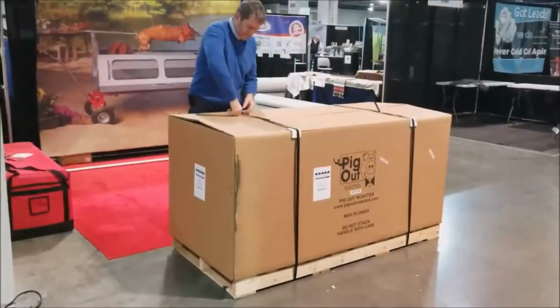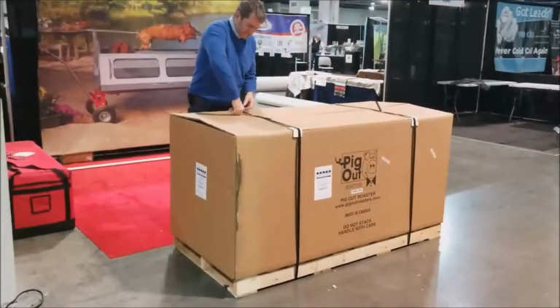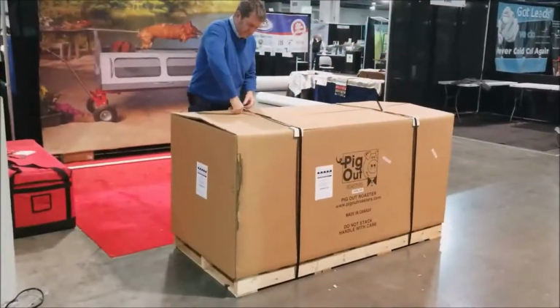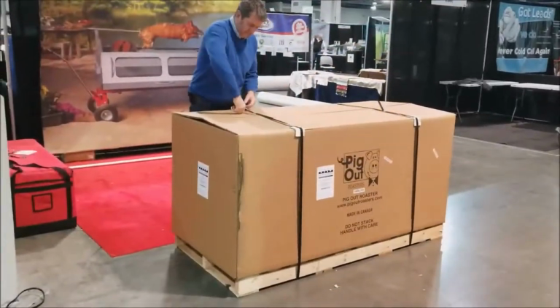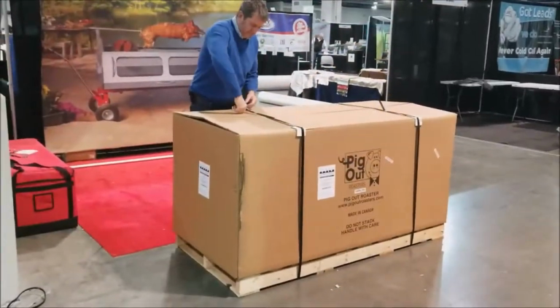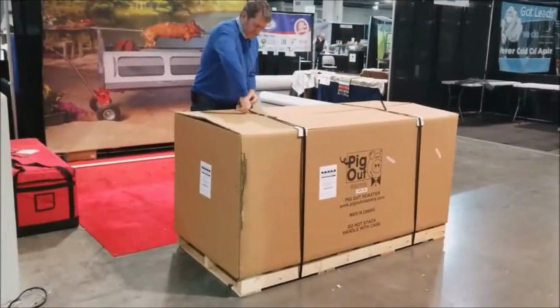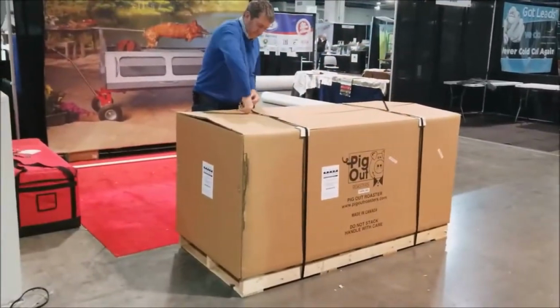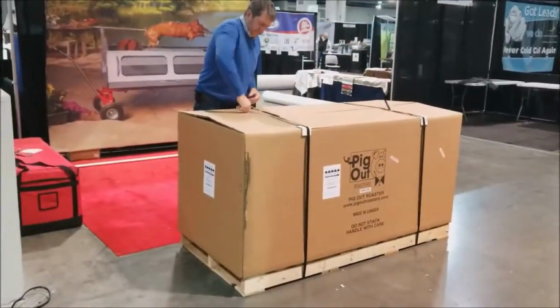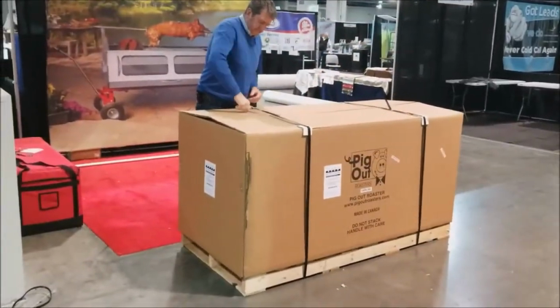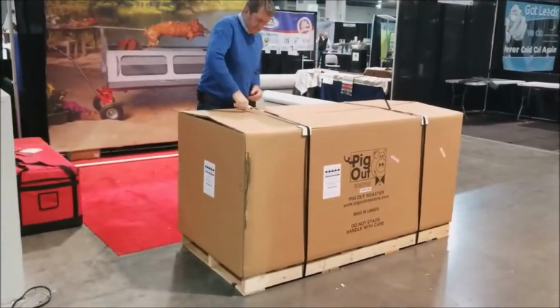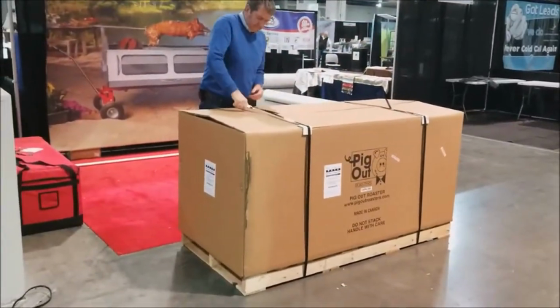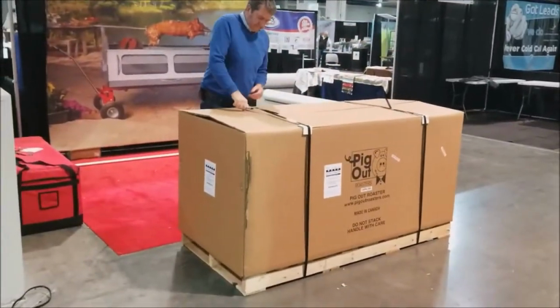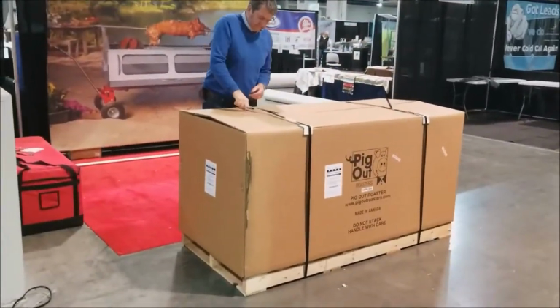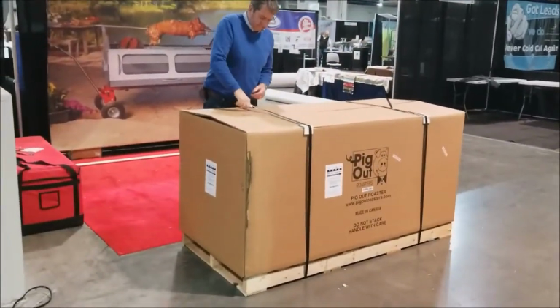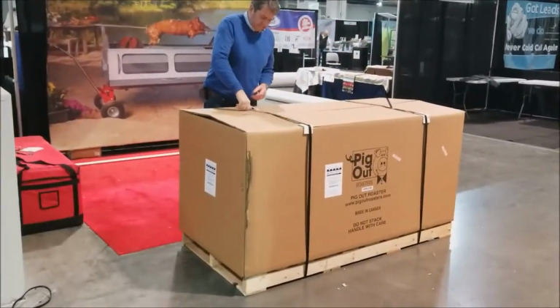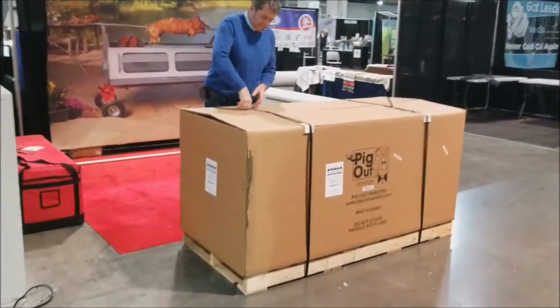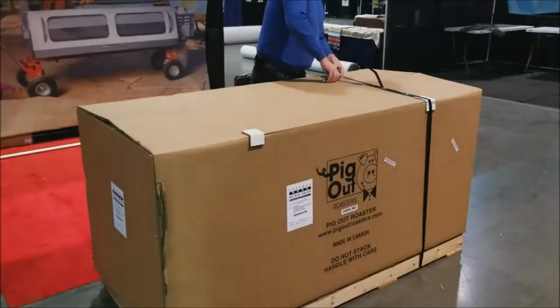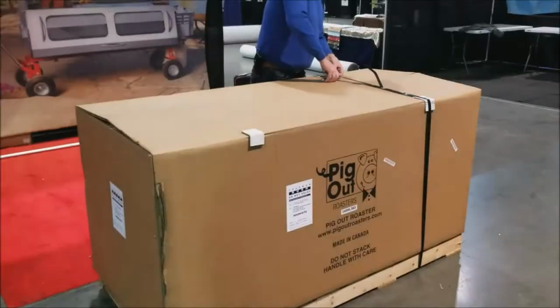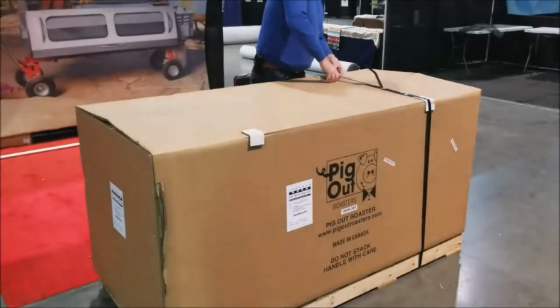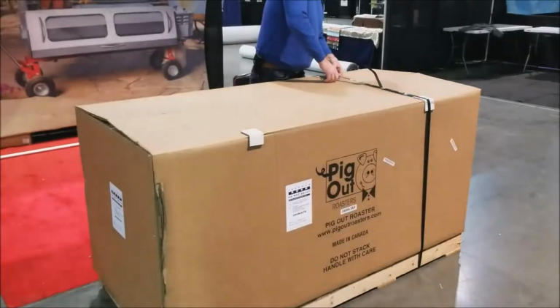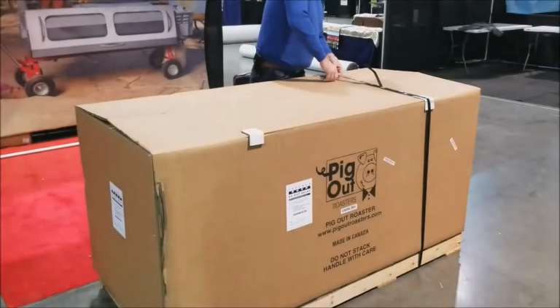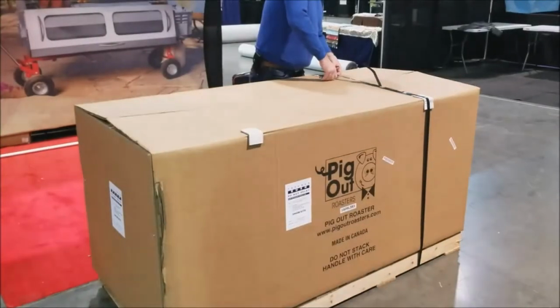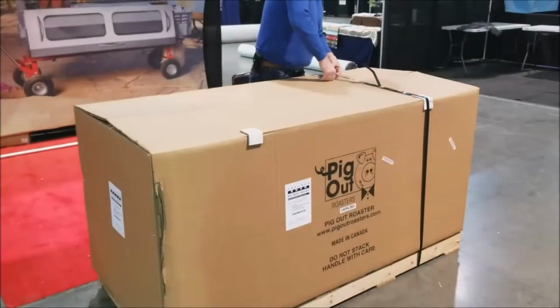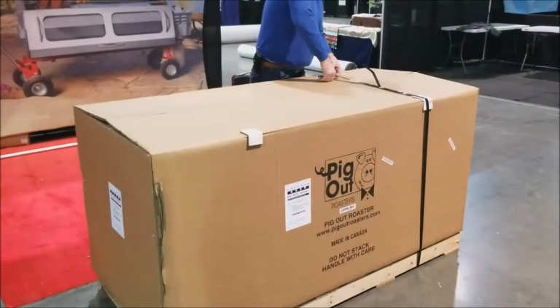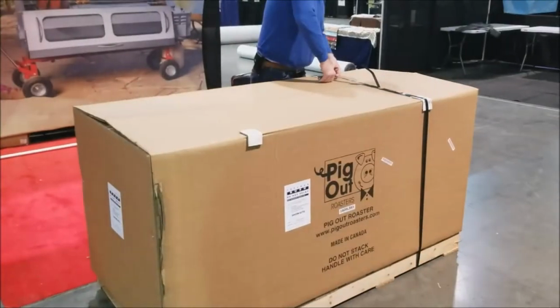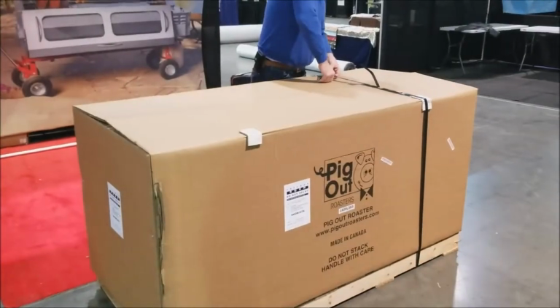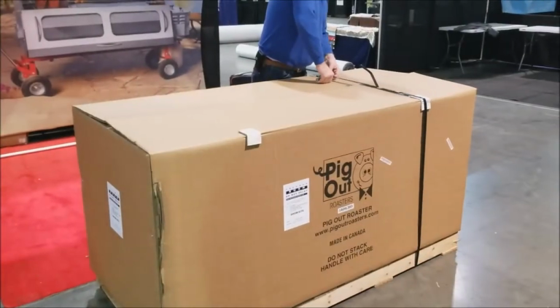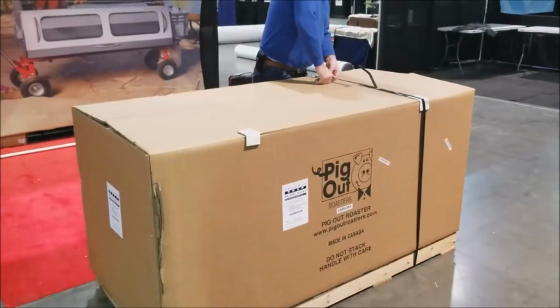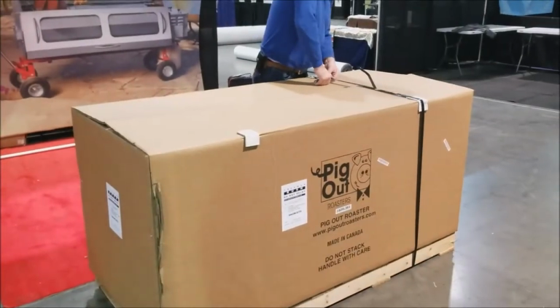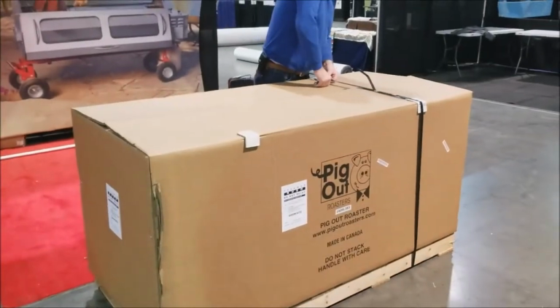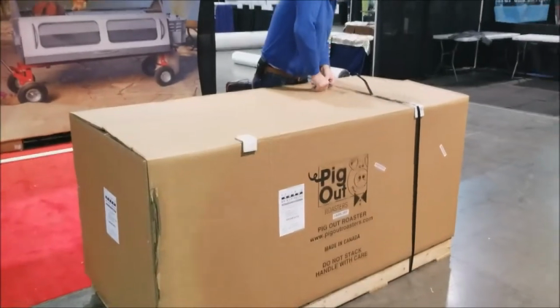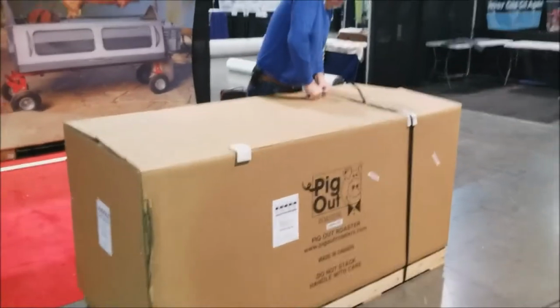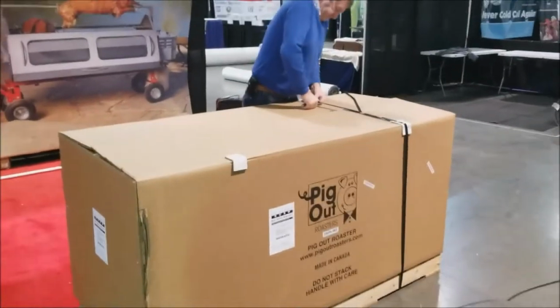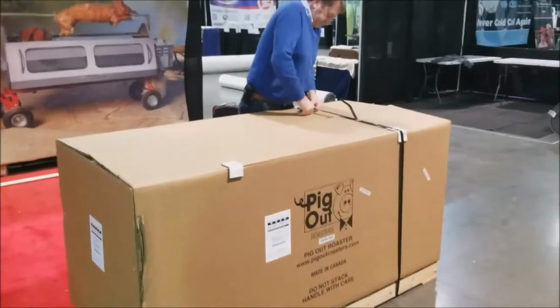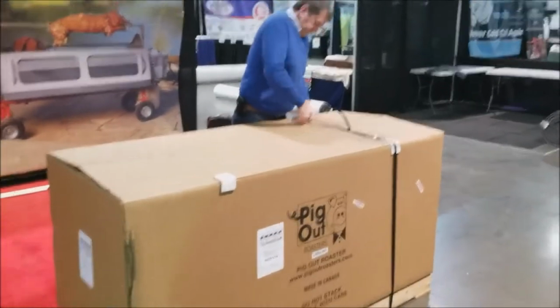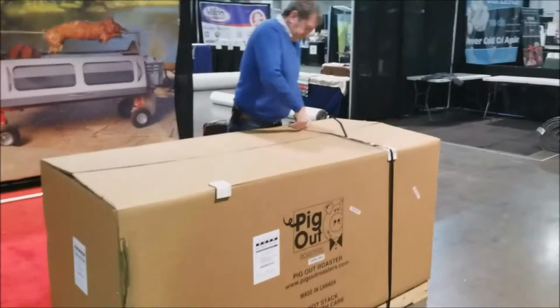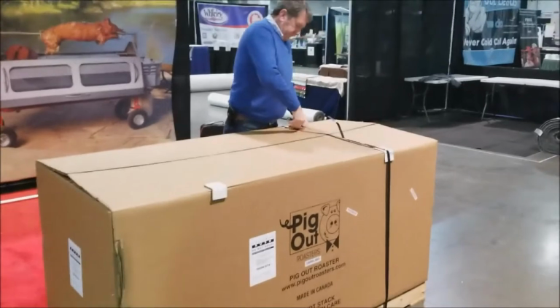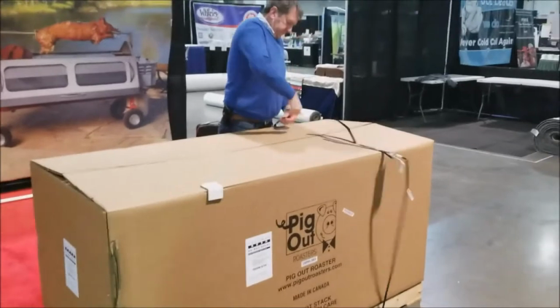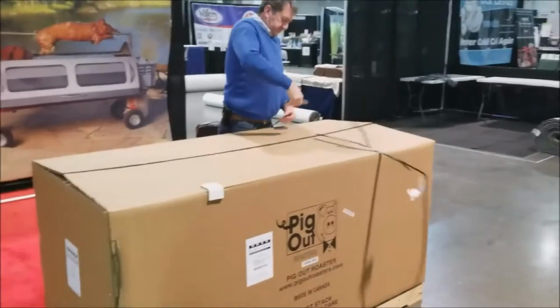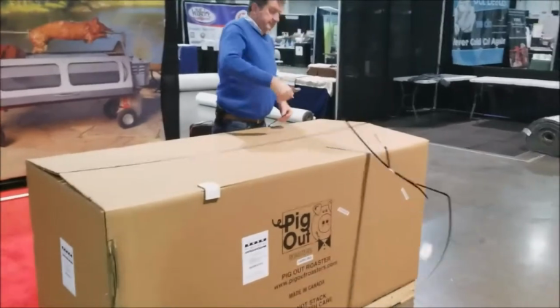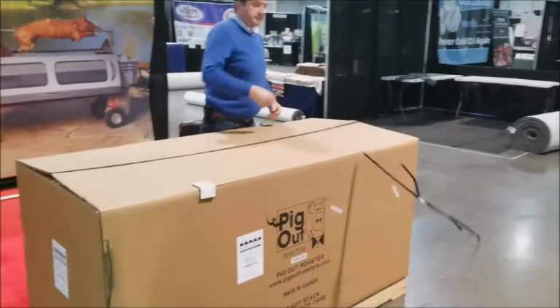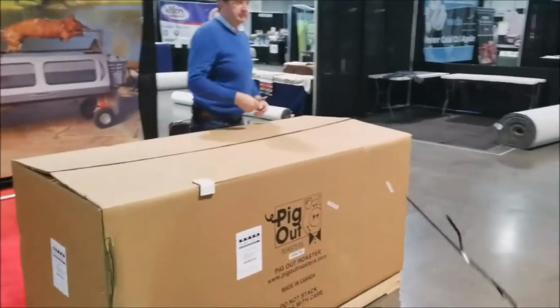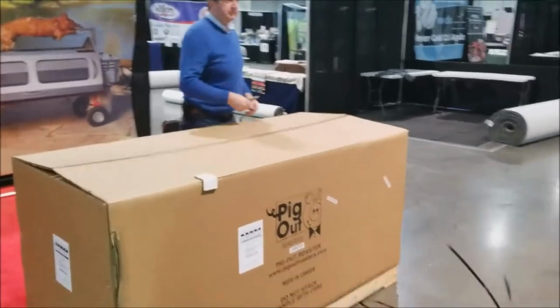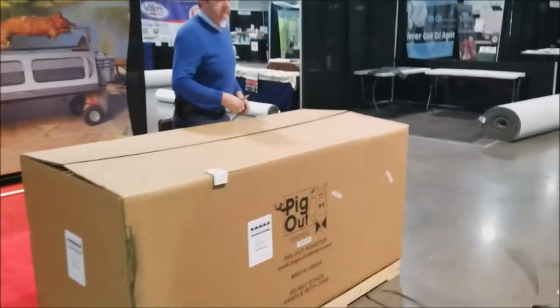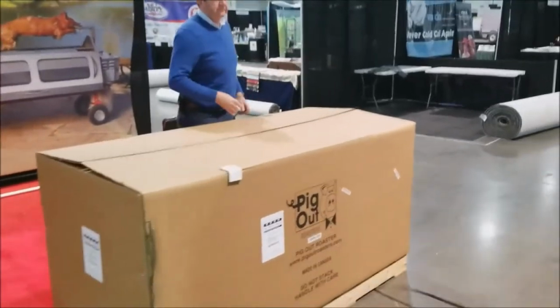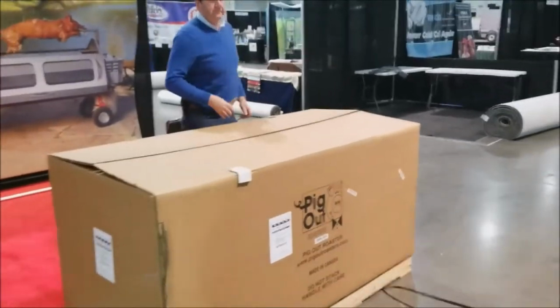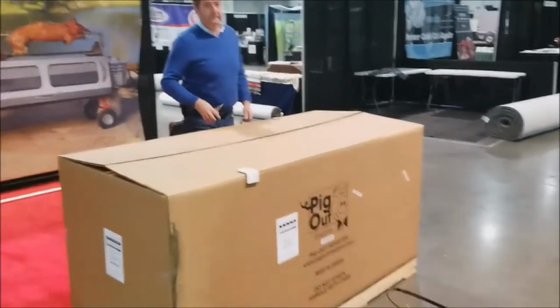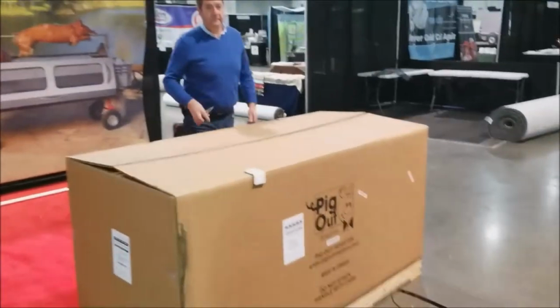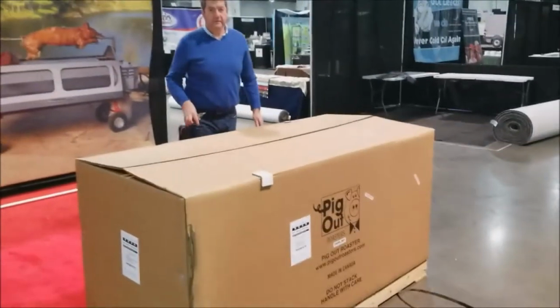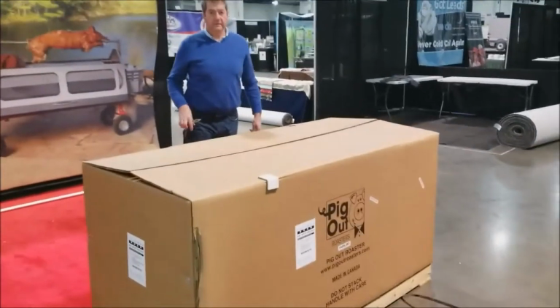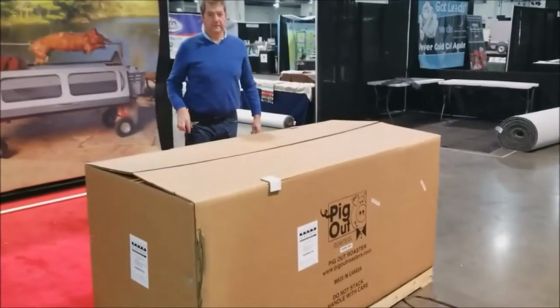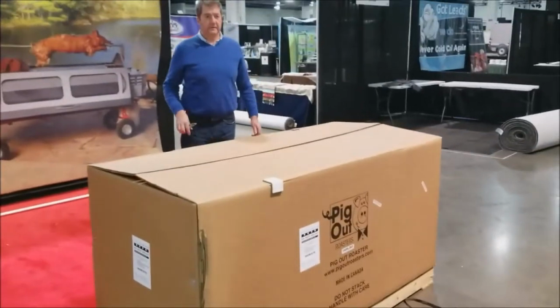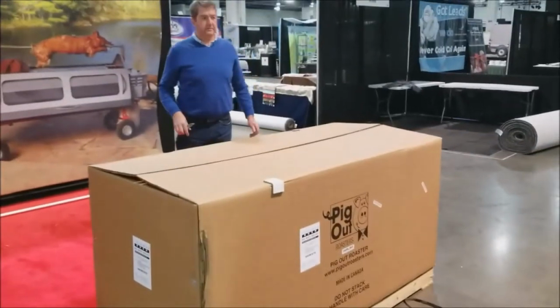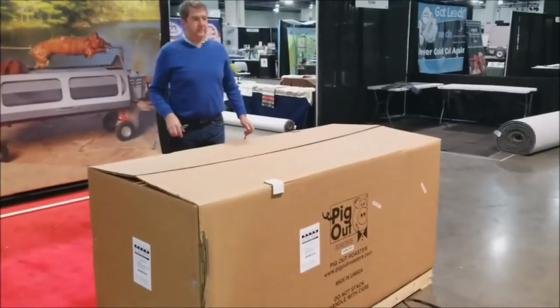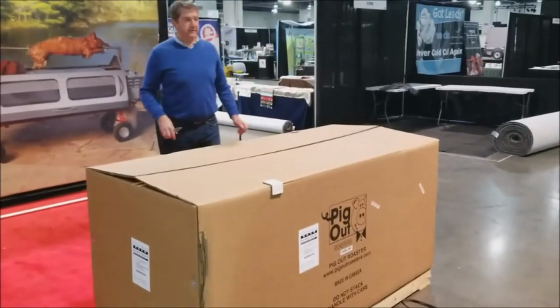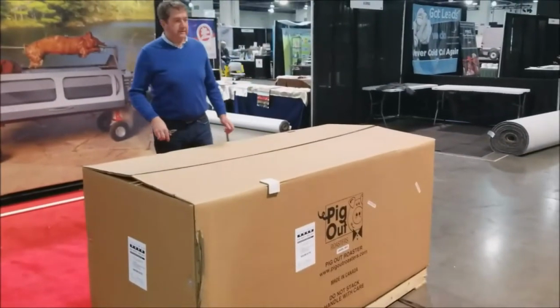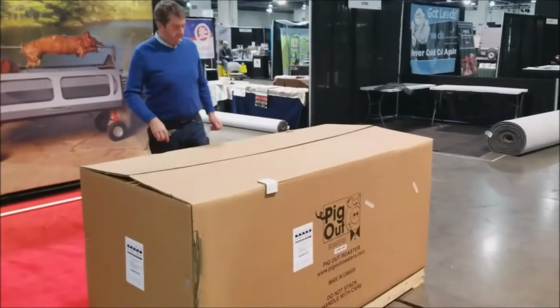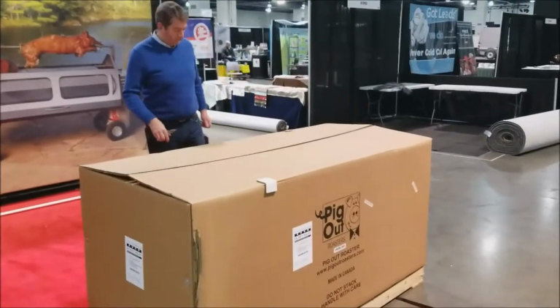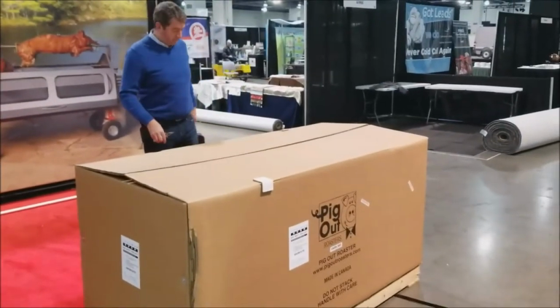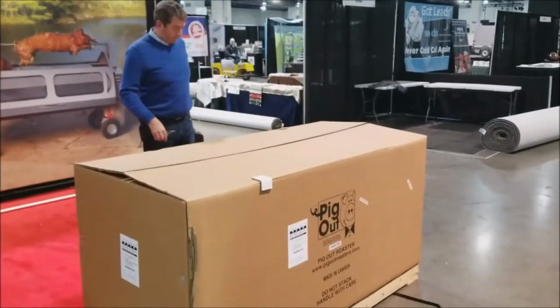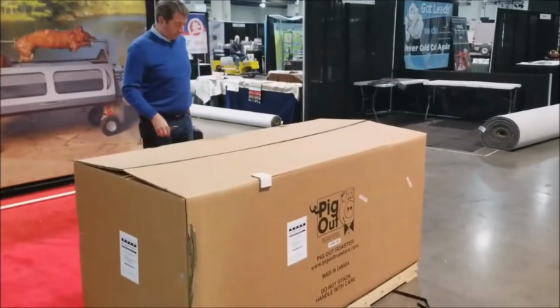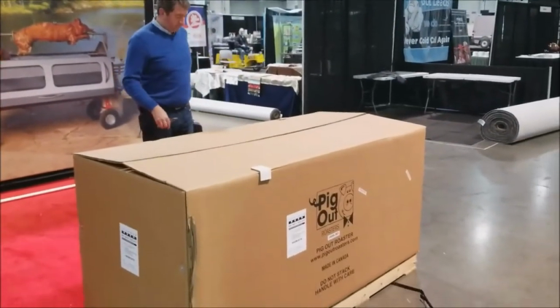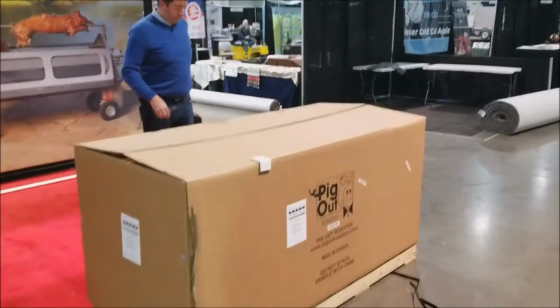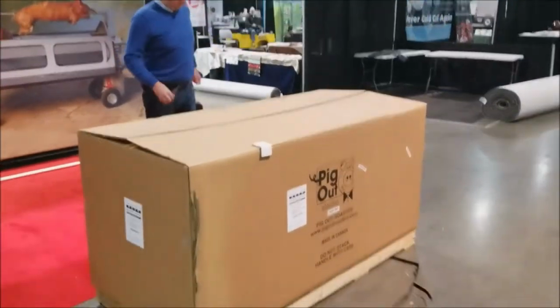Congratulations on purchasing your new Pig Out Roaster. To begin assembly, start by cutting the metal strapping and opening the box.